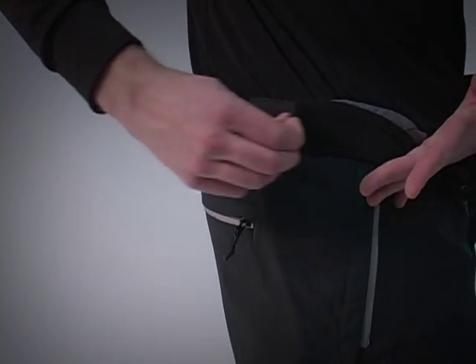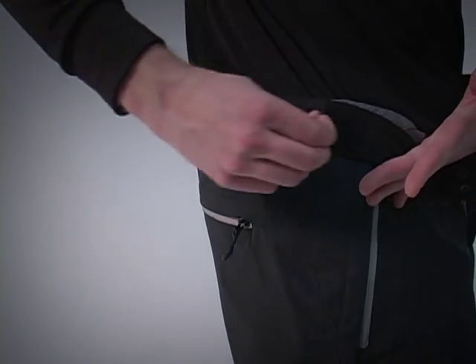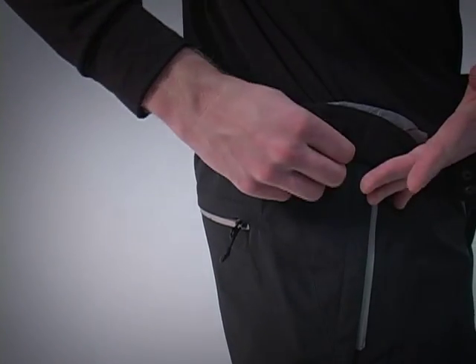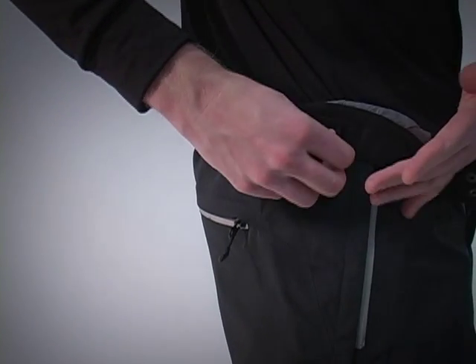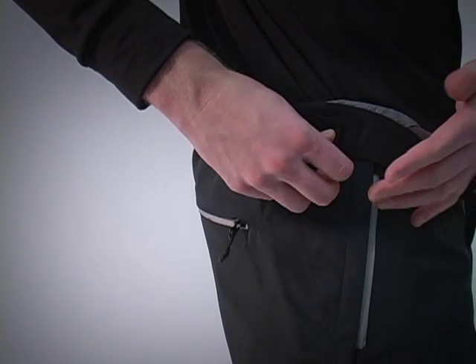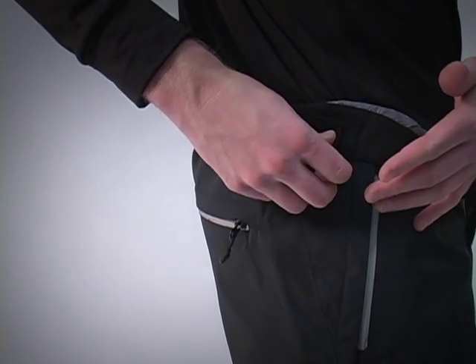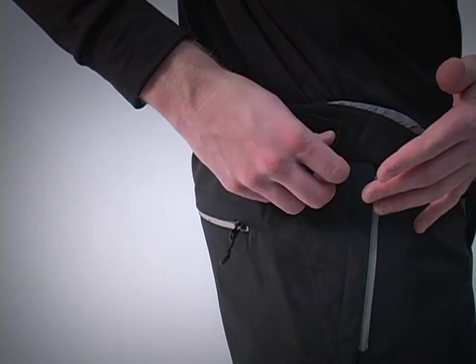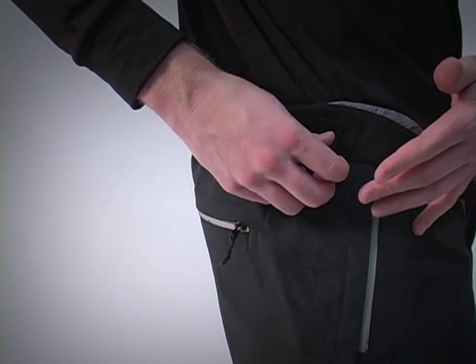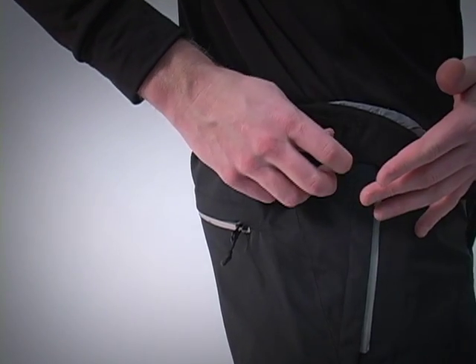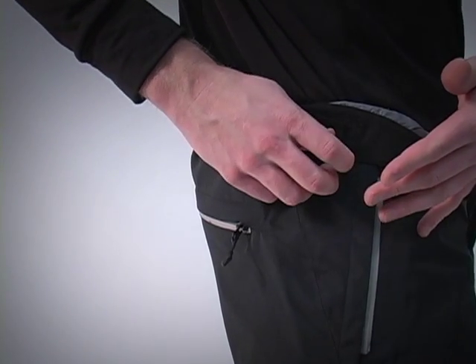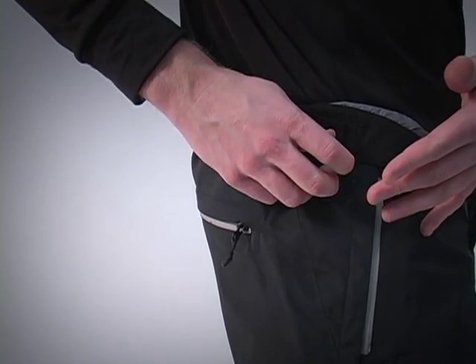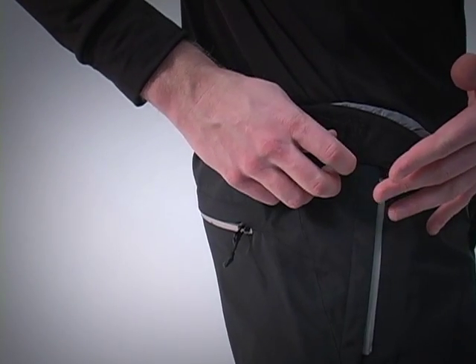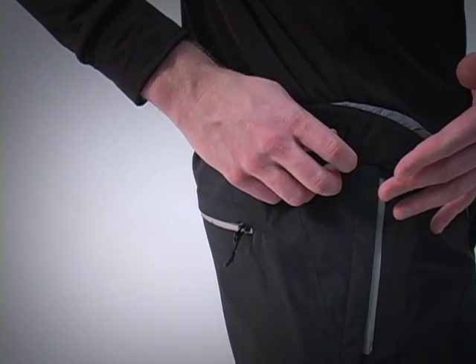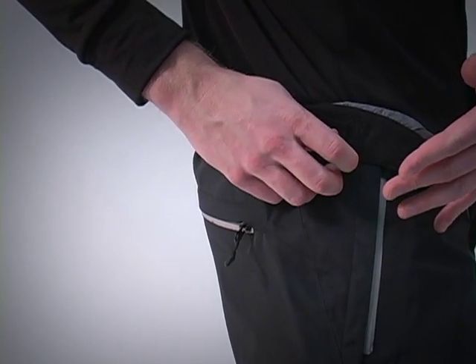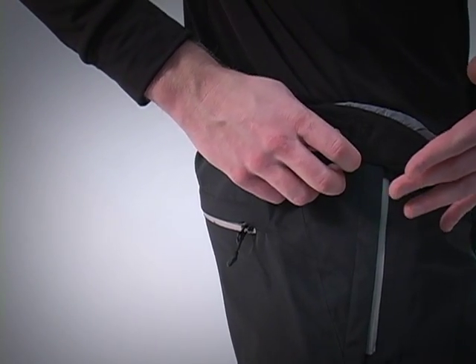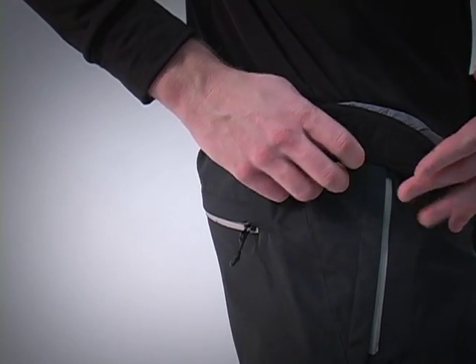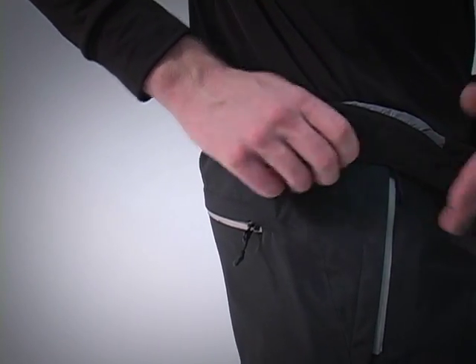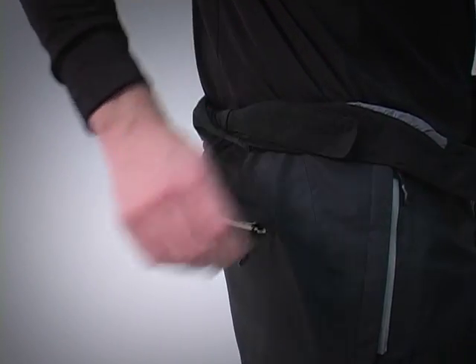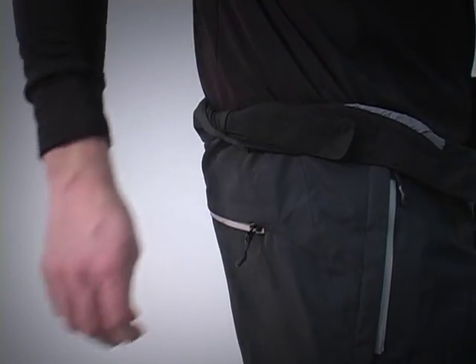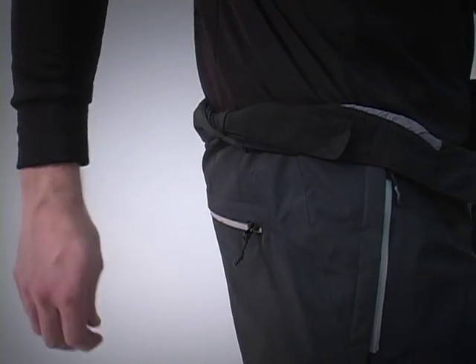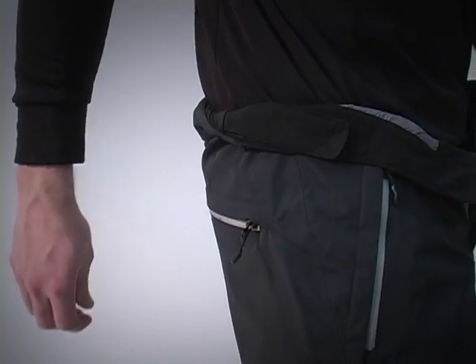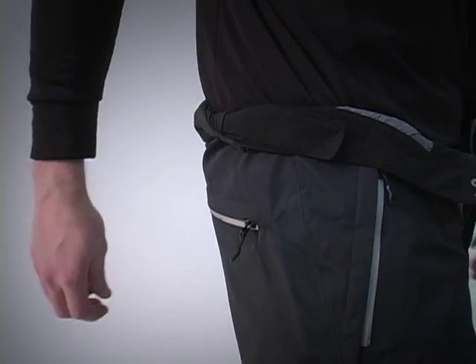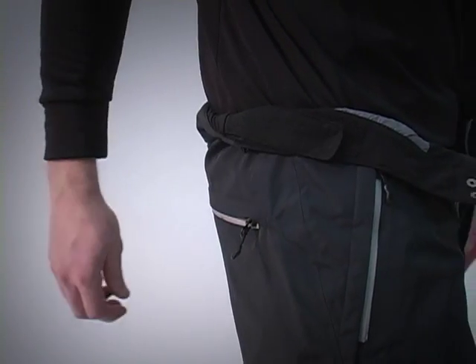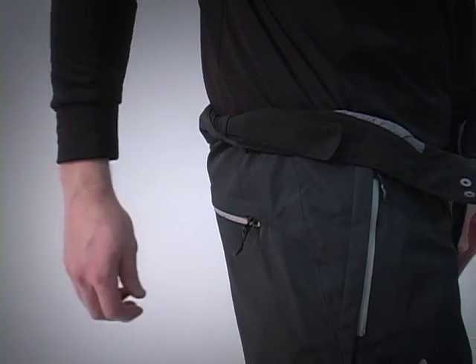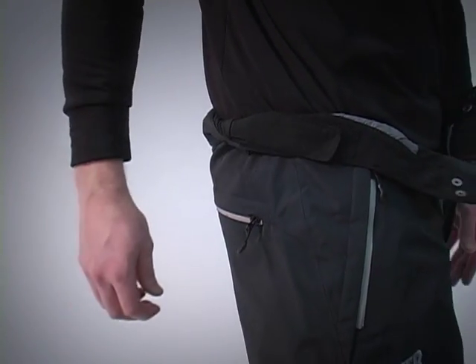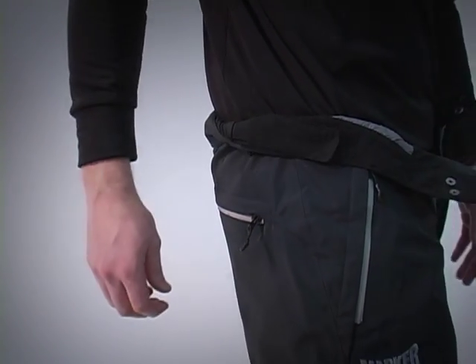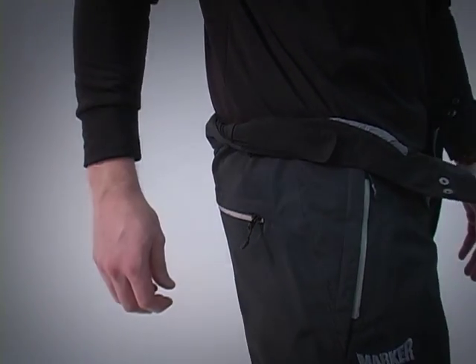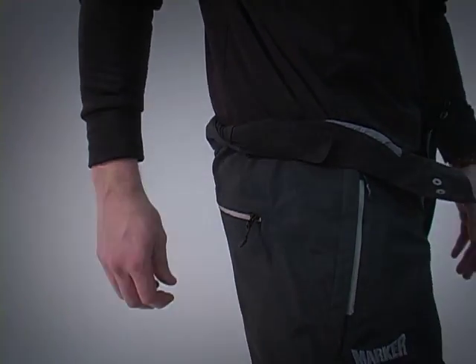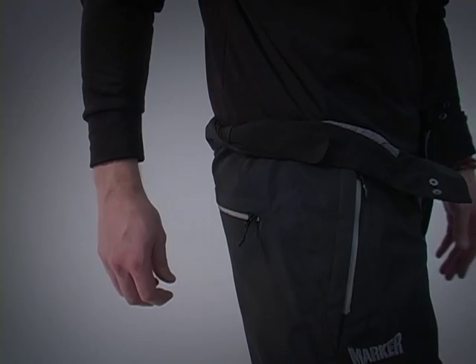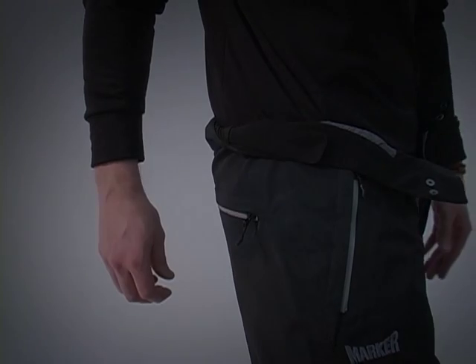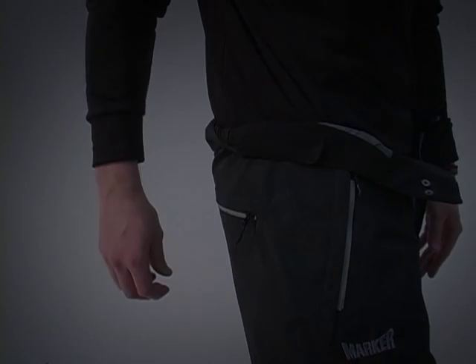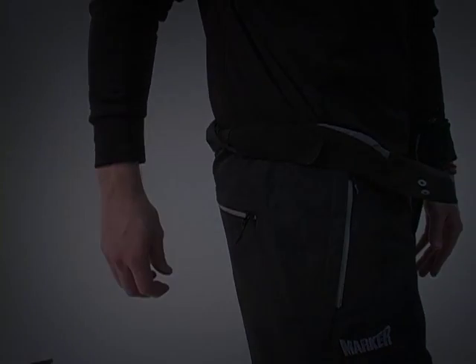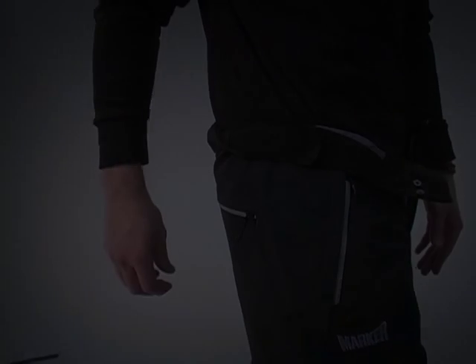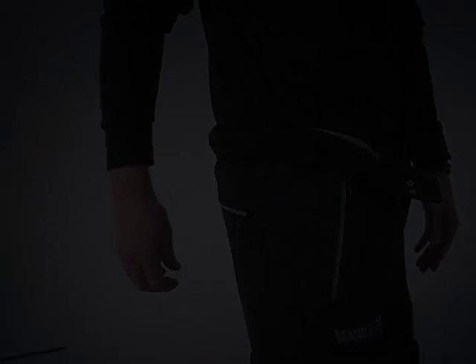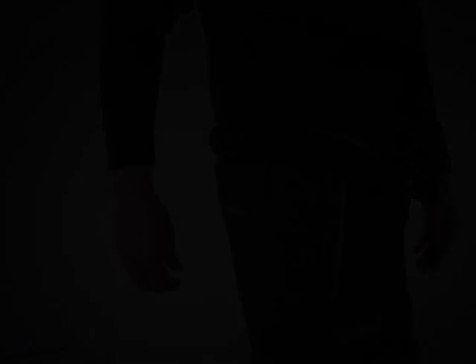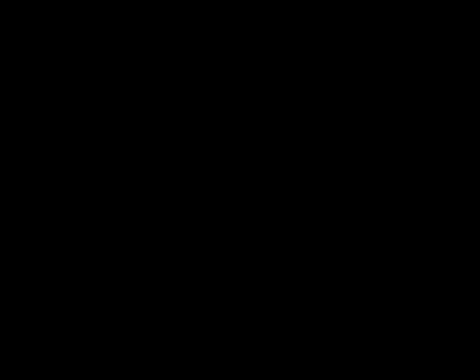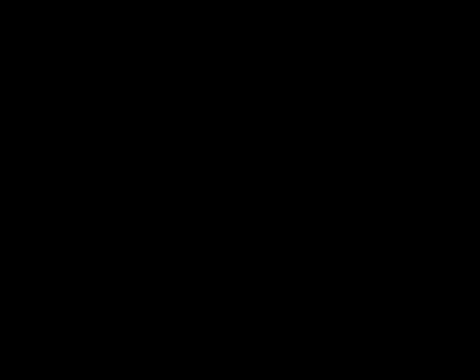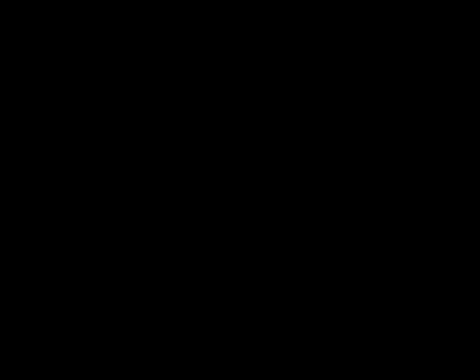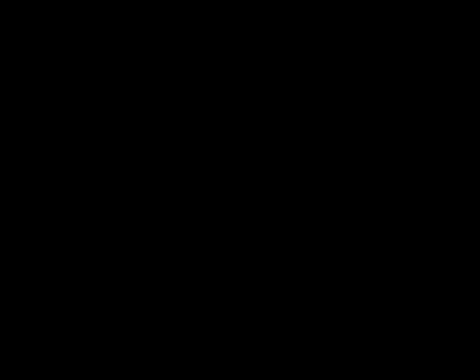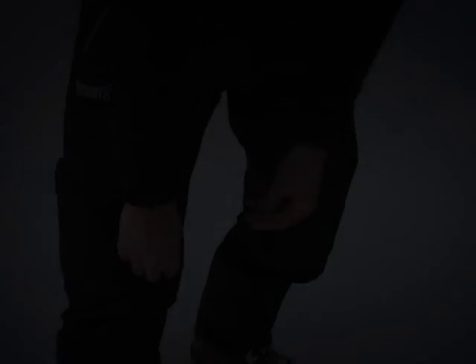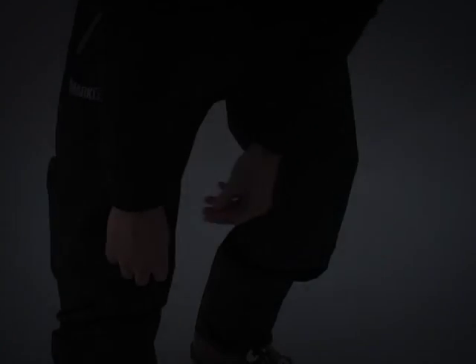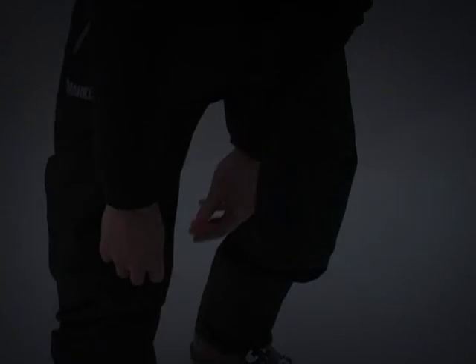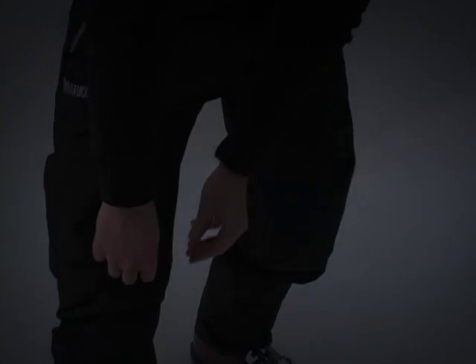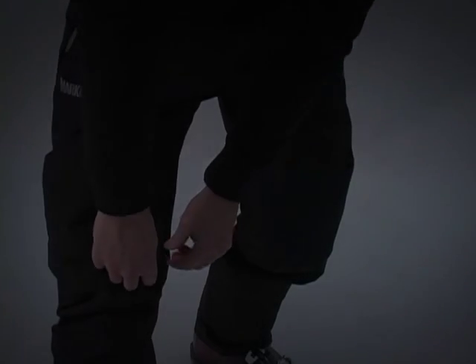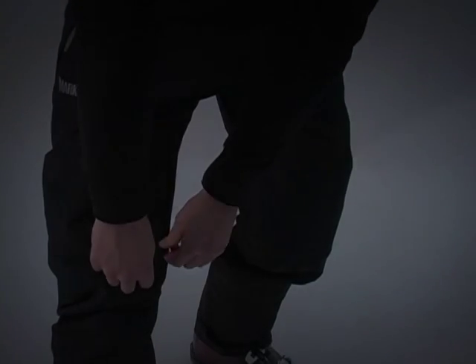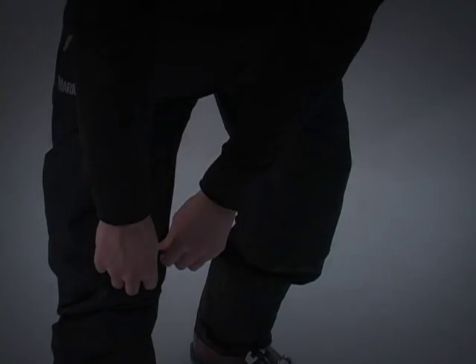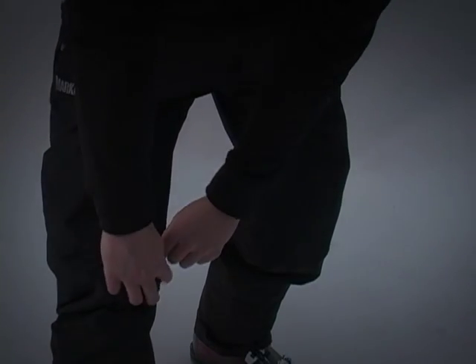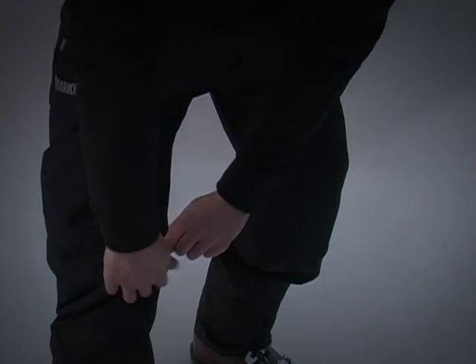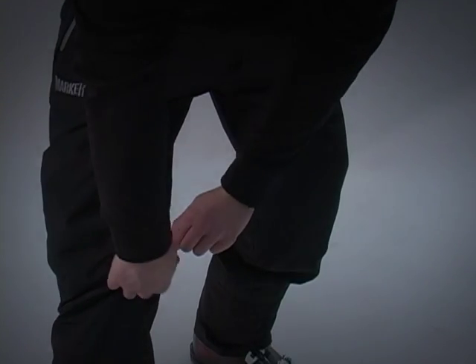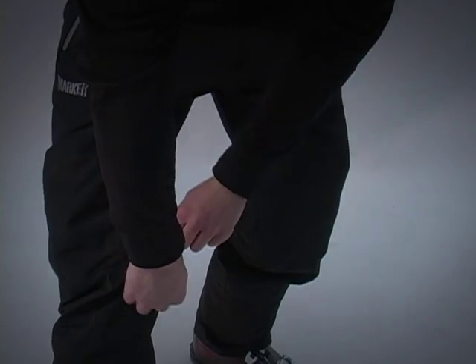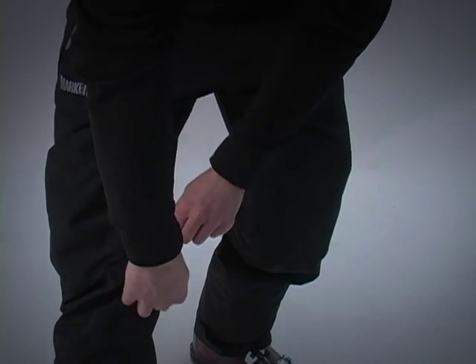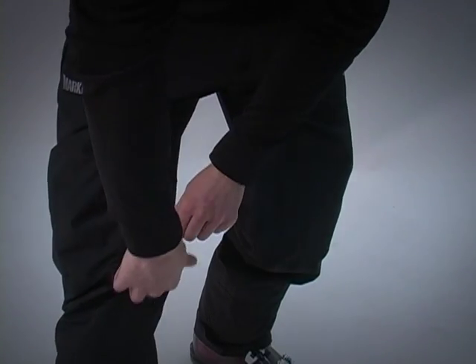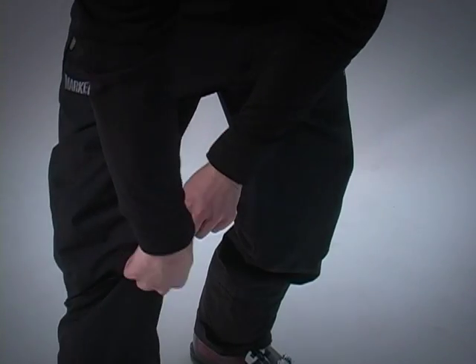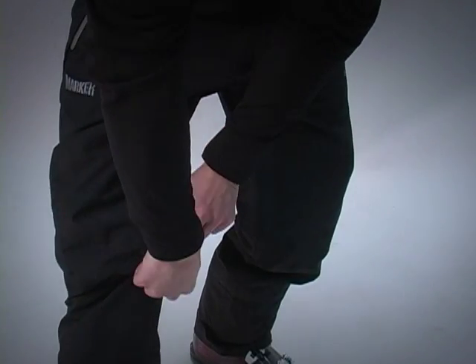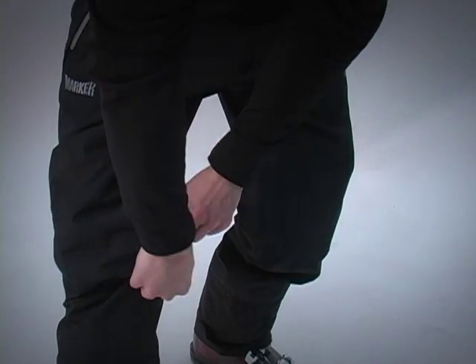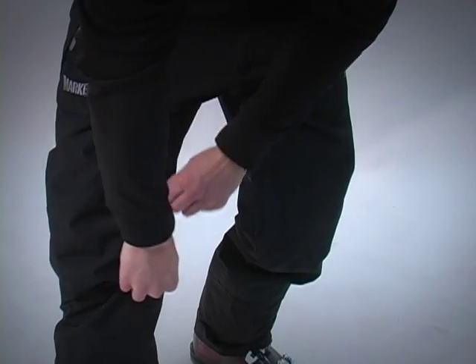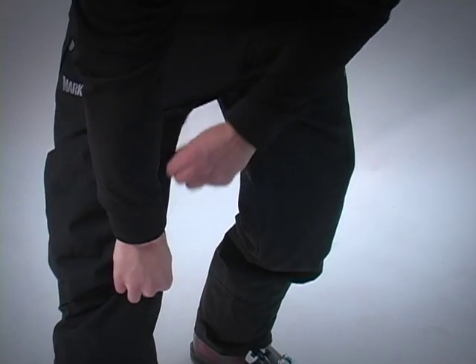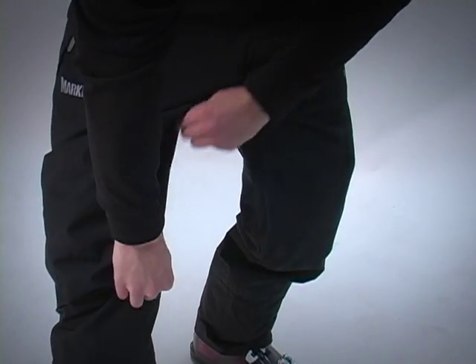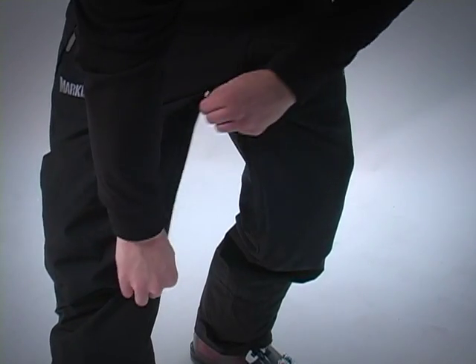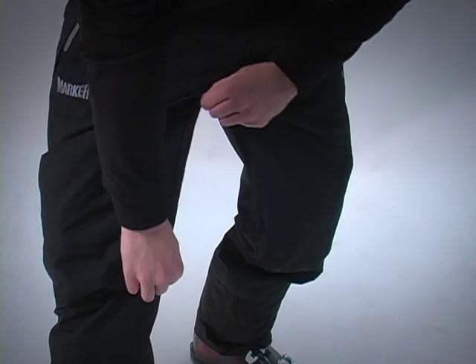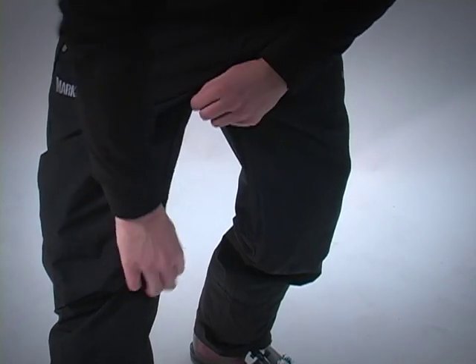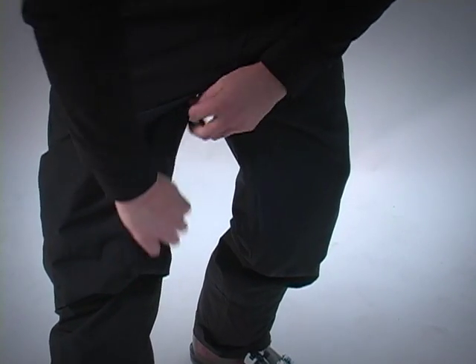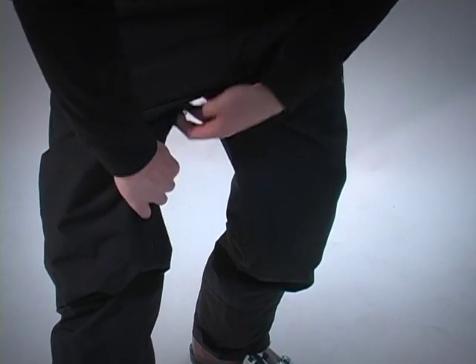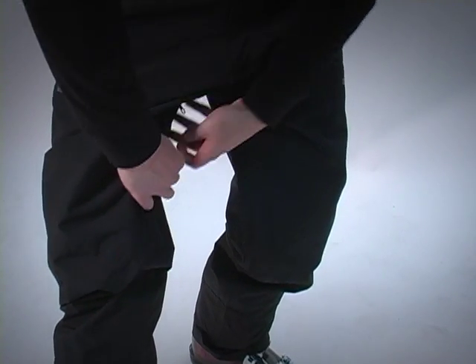The waistband has a touch fasten adjustment so you can customize the fit, and the thigh zip vents open to allow air to circulate.